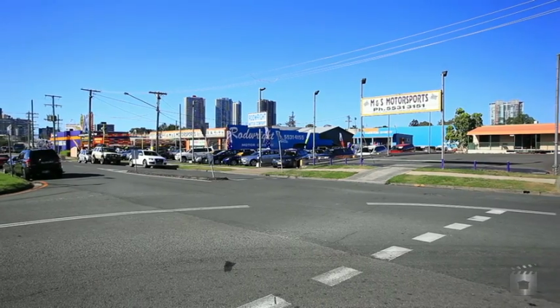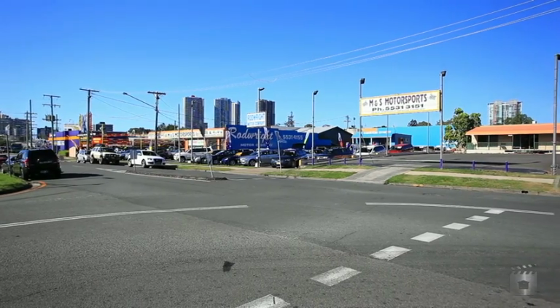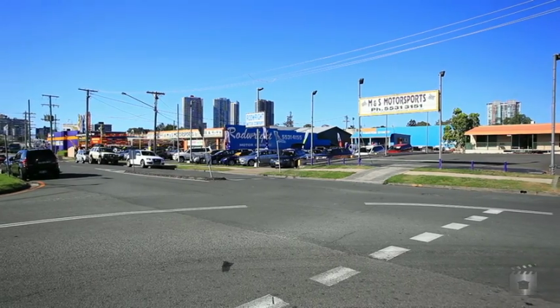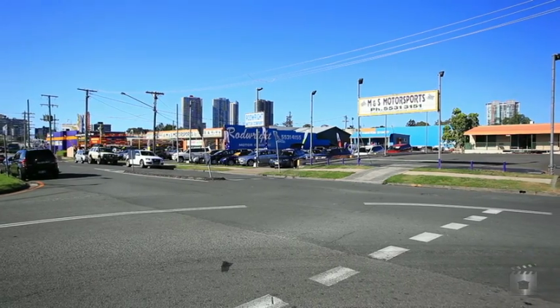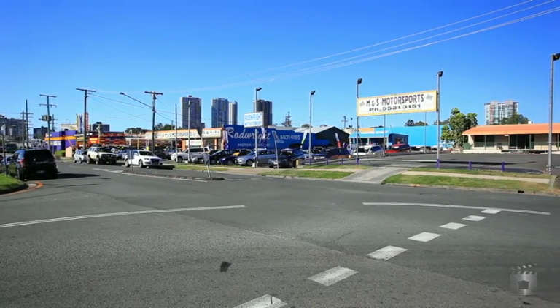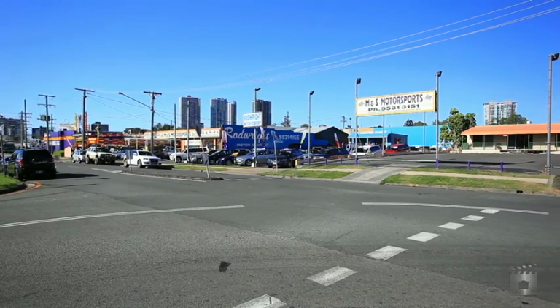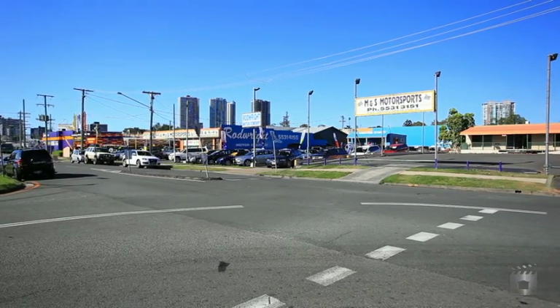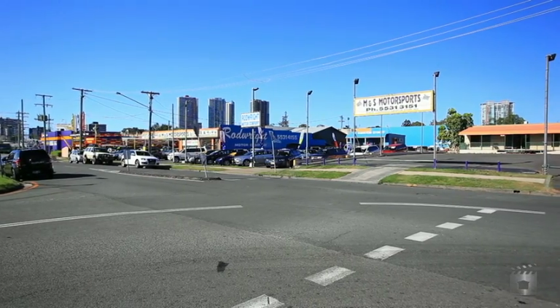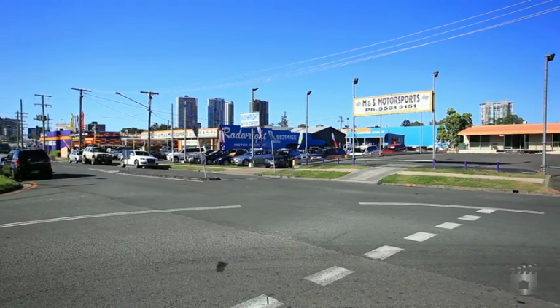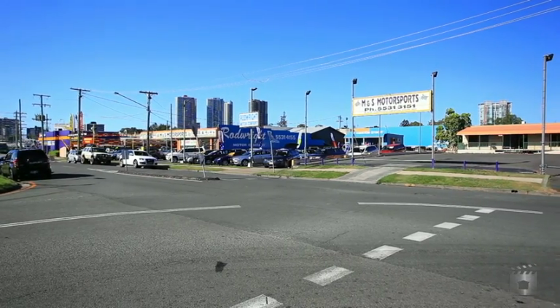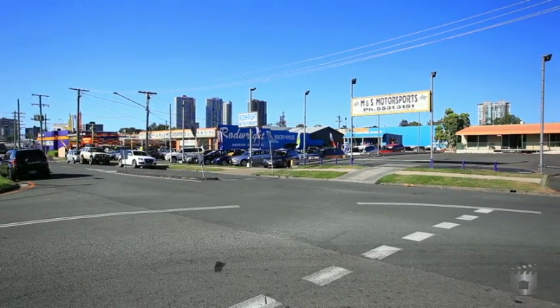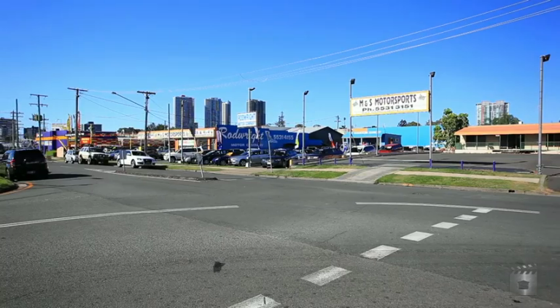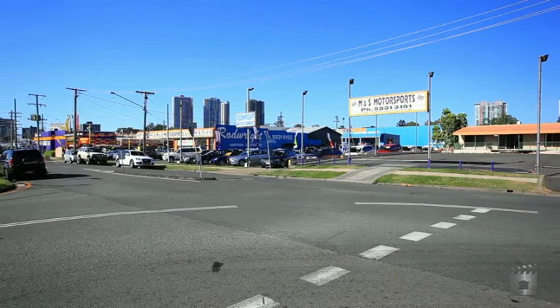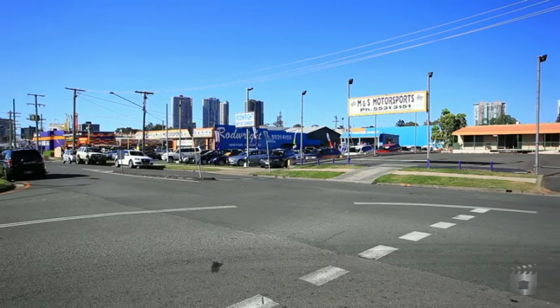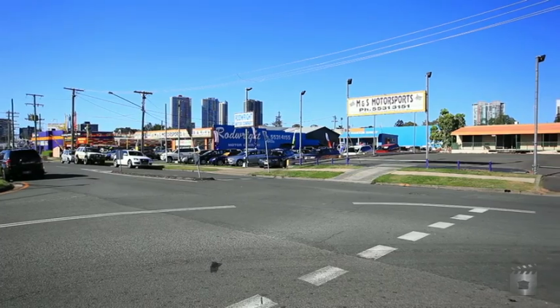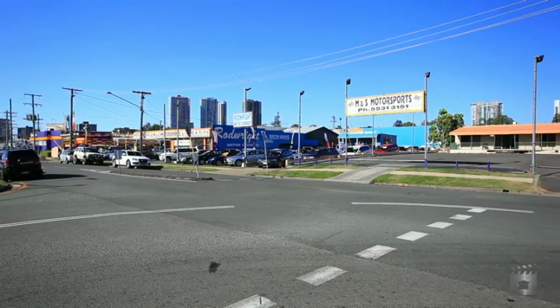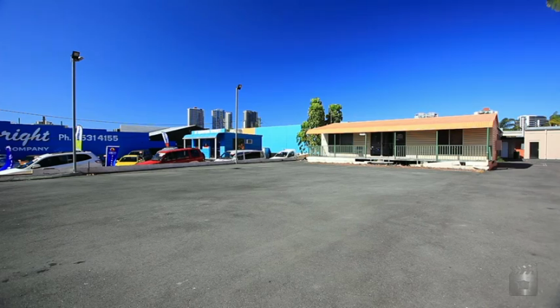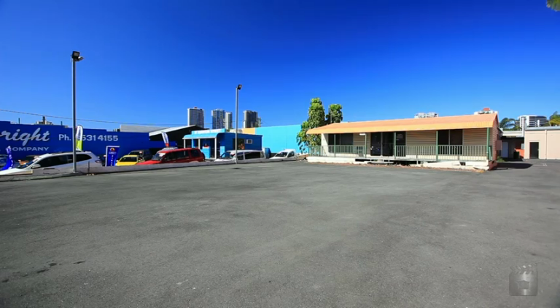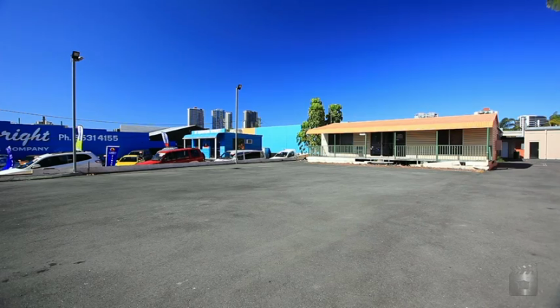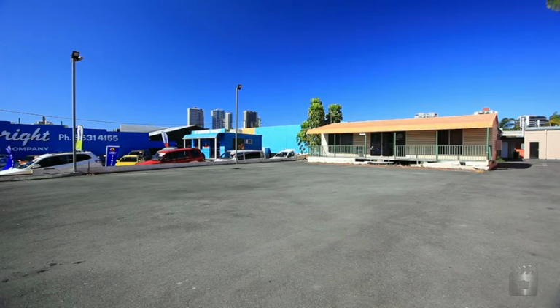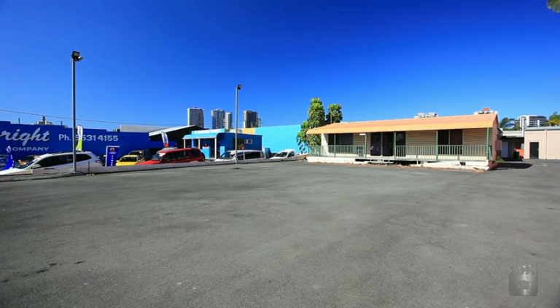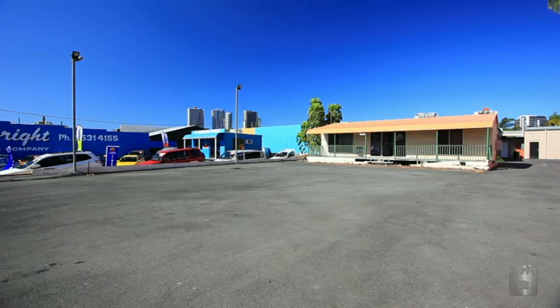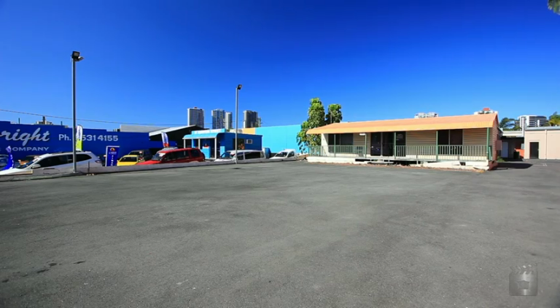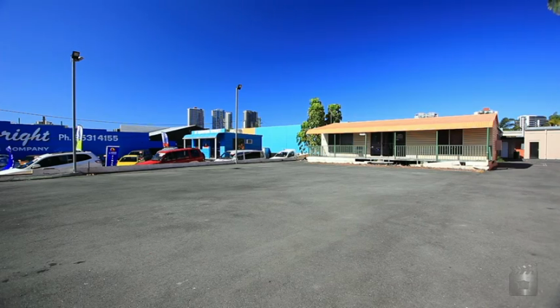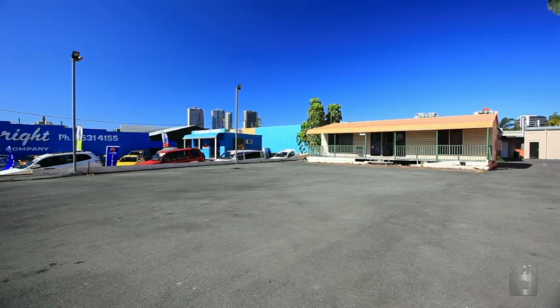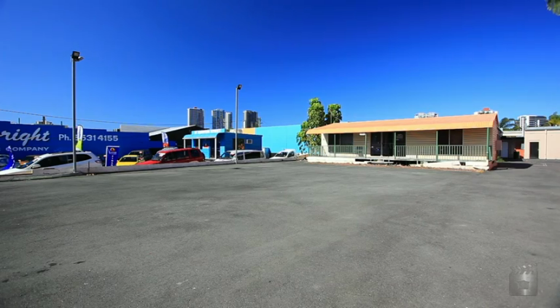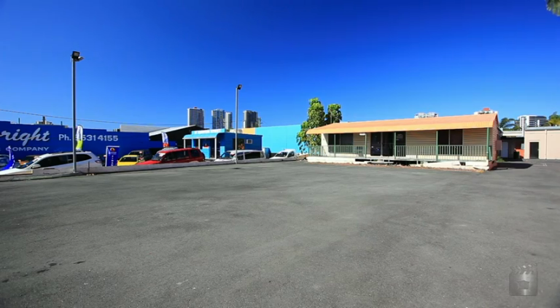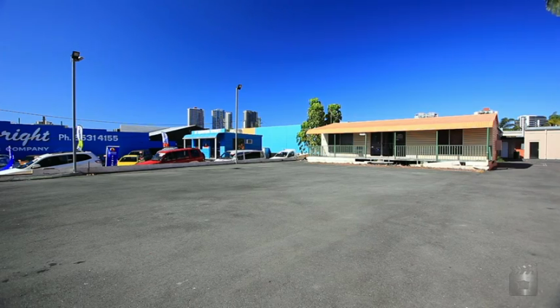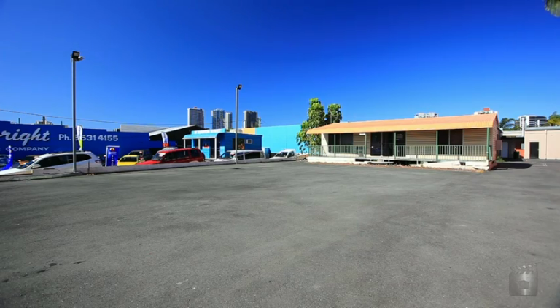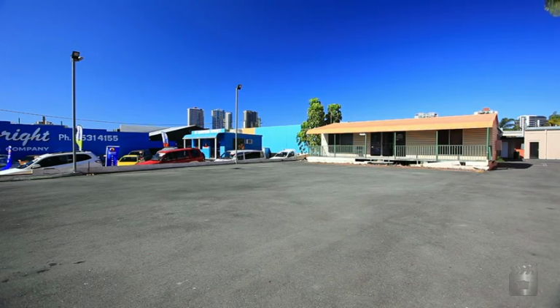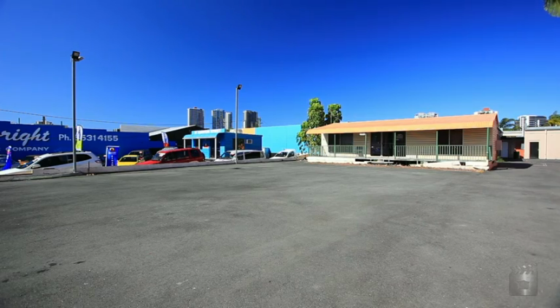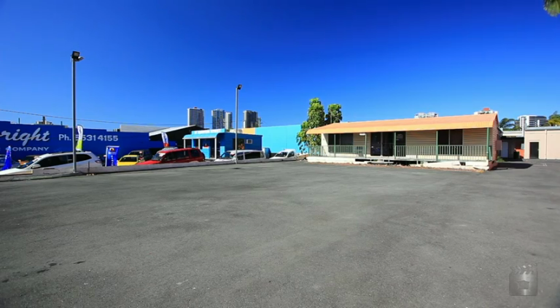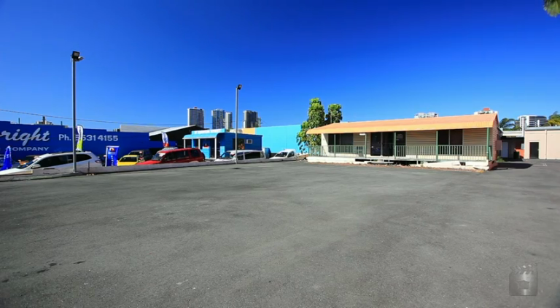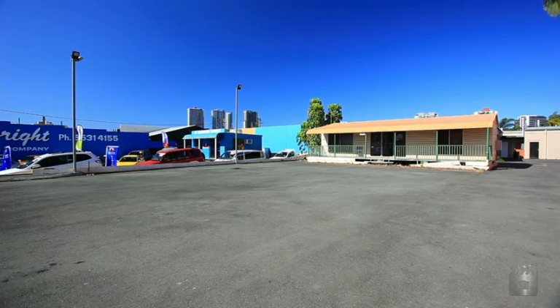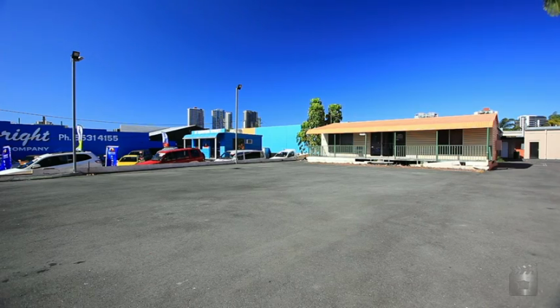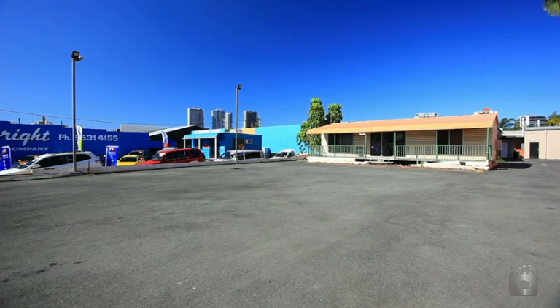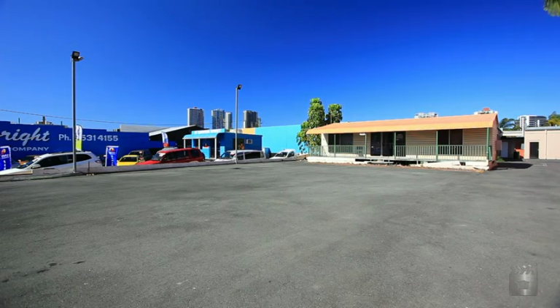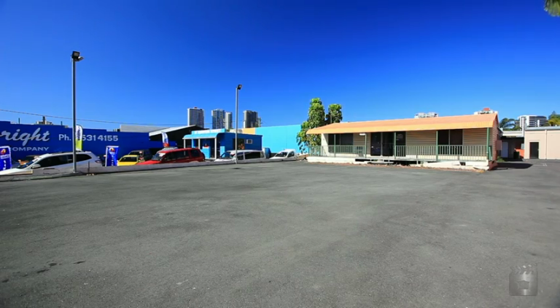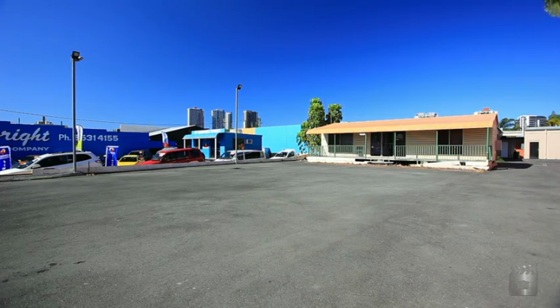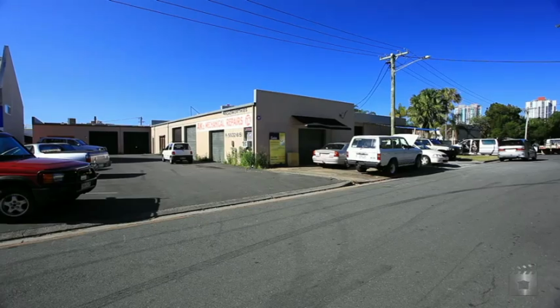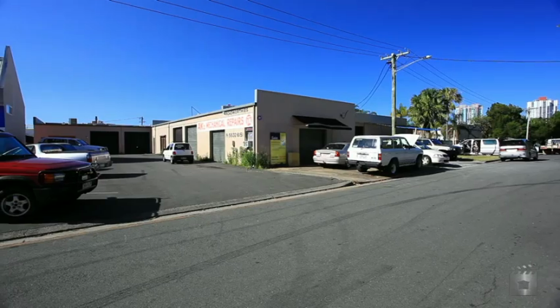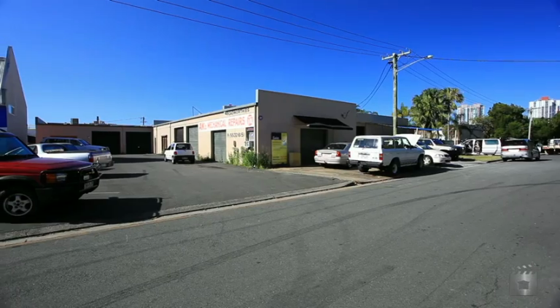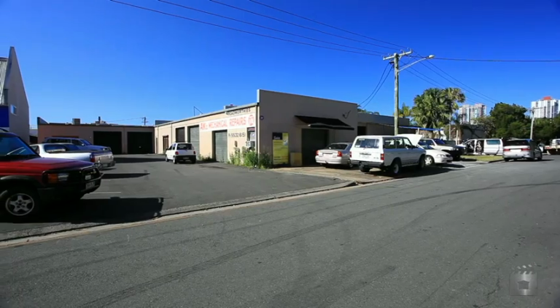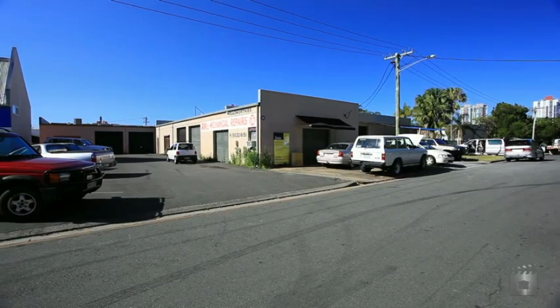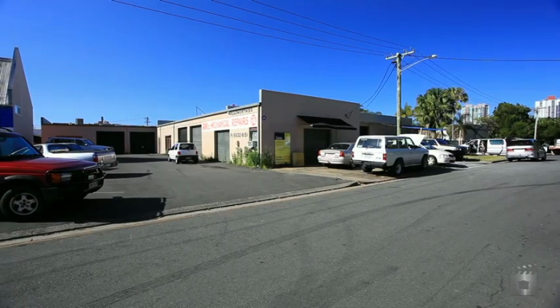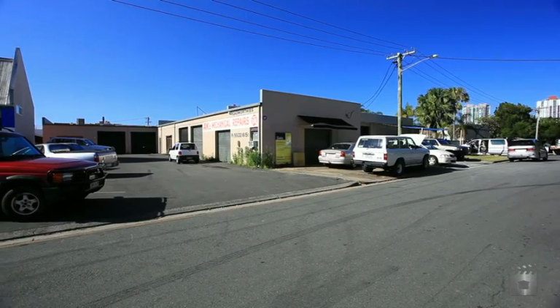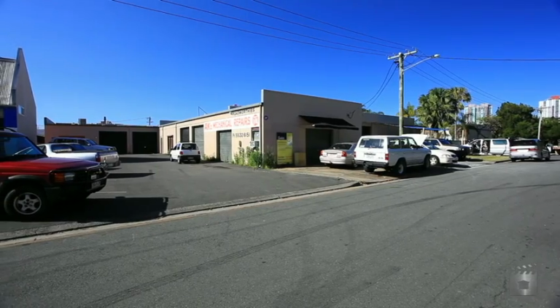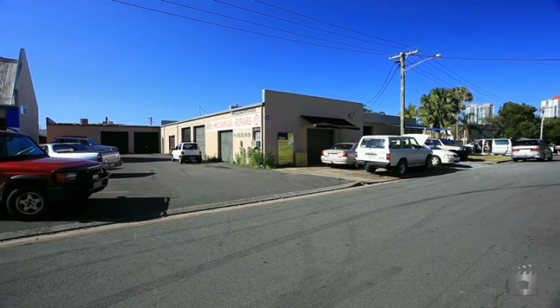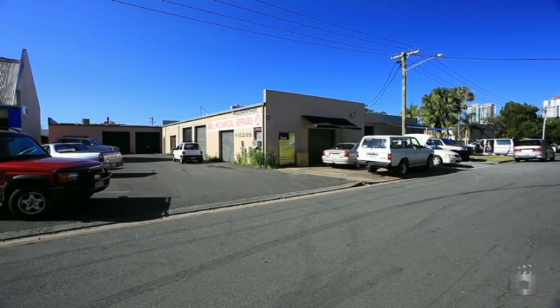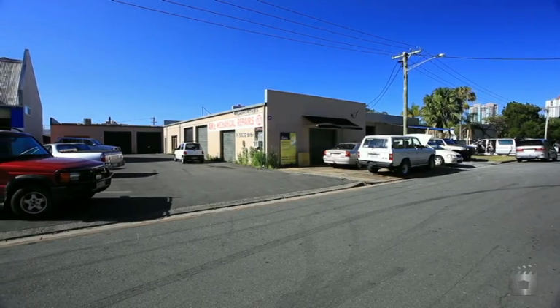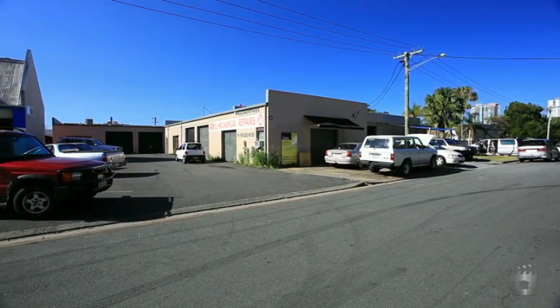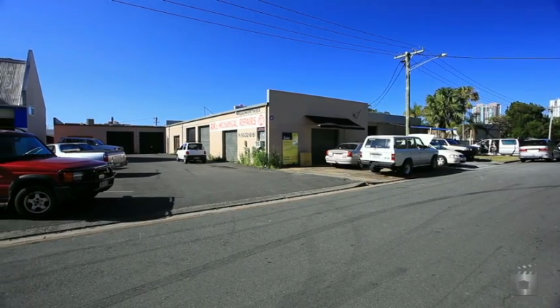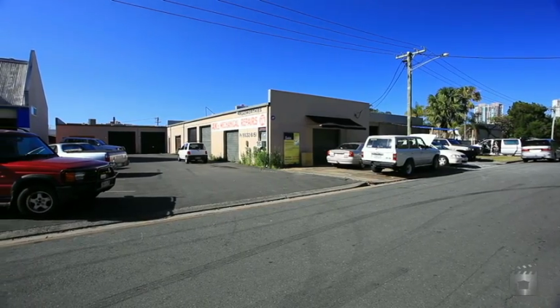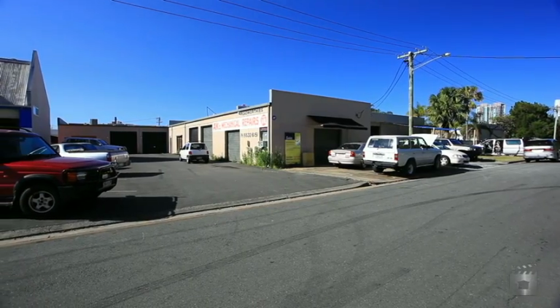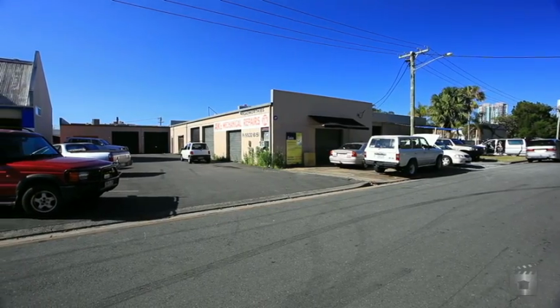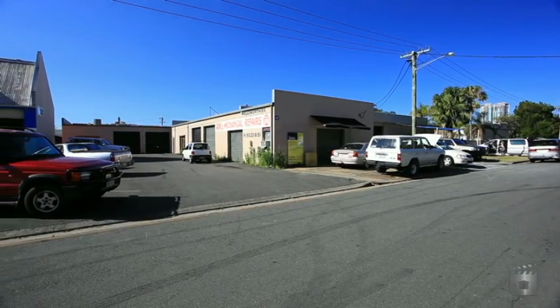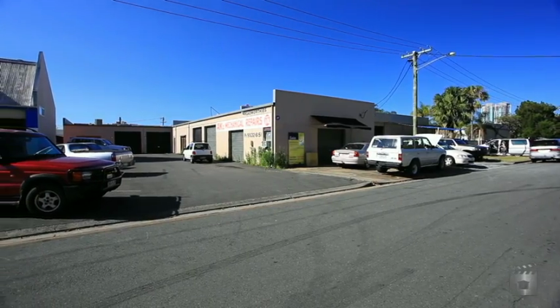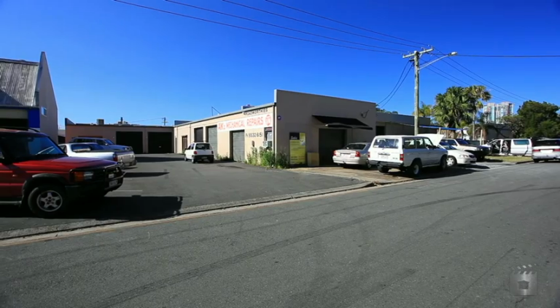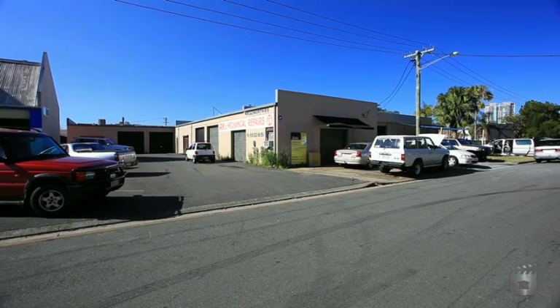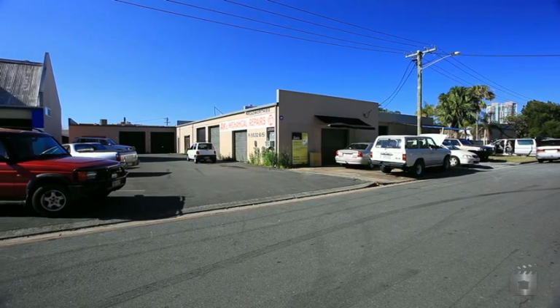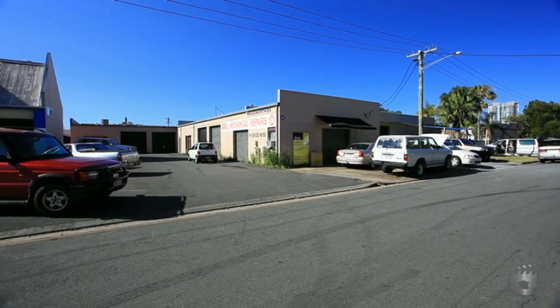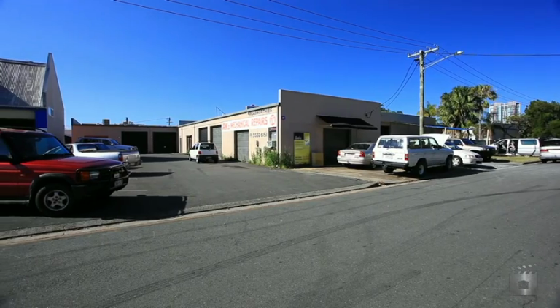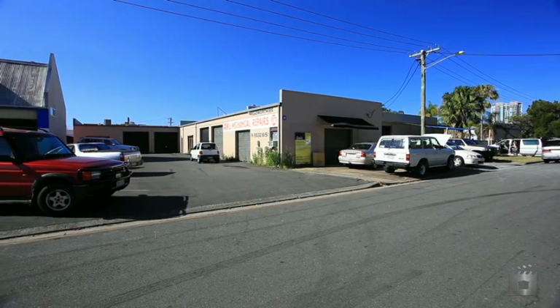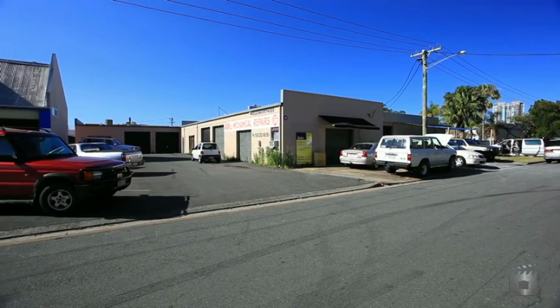Both properties will be auctioned separately — 35 Egerton Street and 11 Nesbitt Street, Southport.